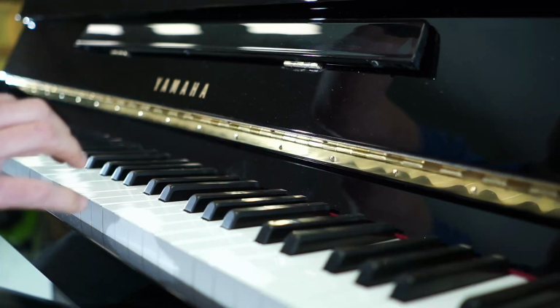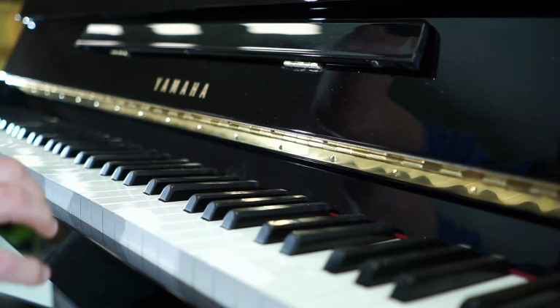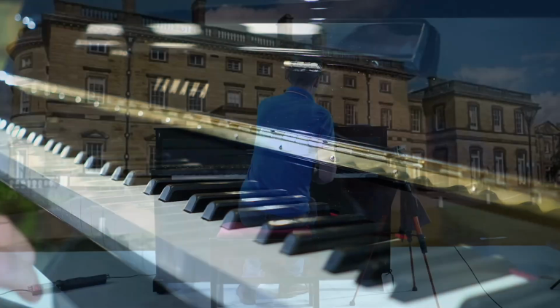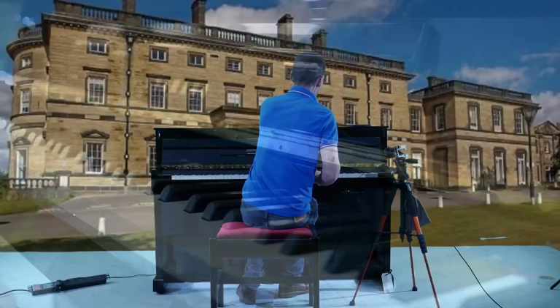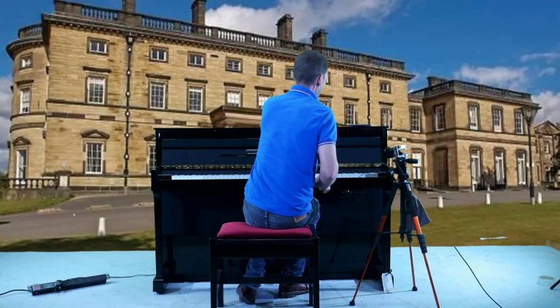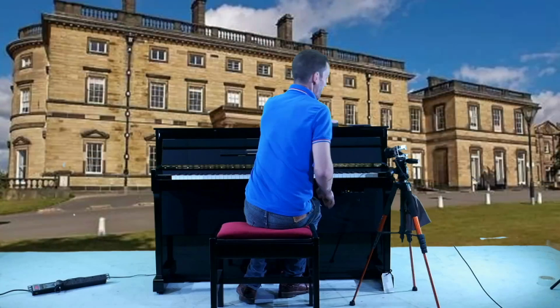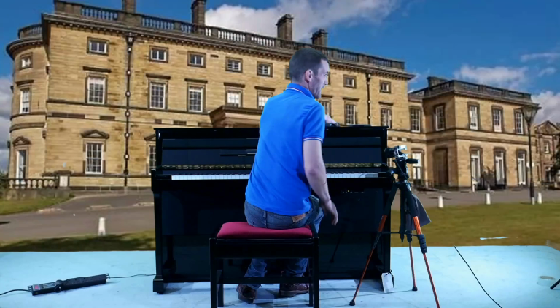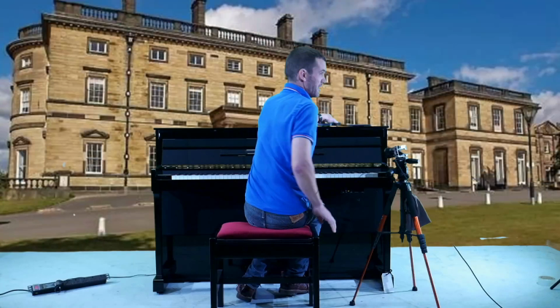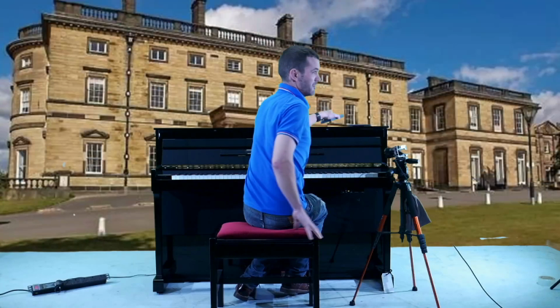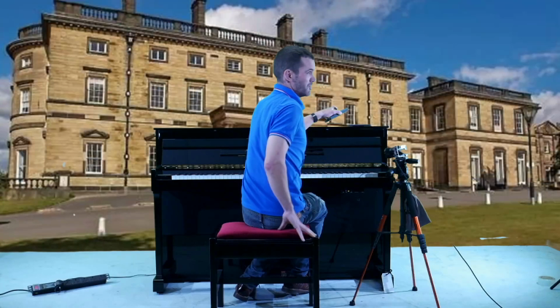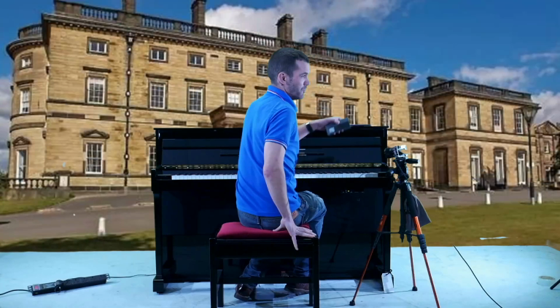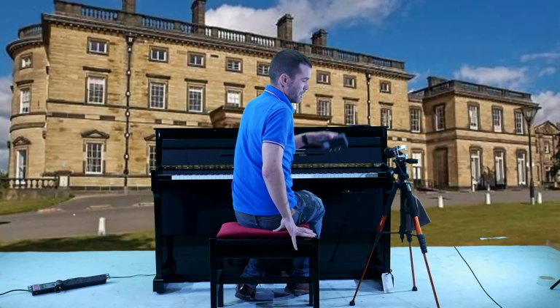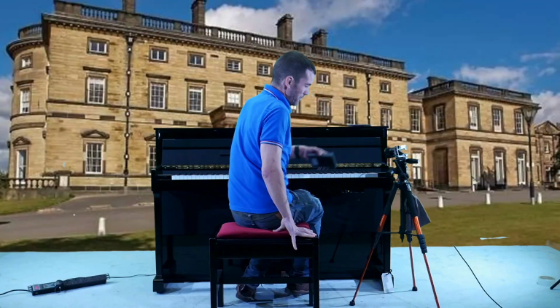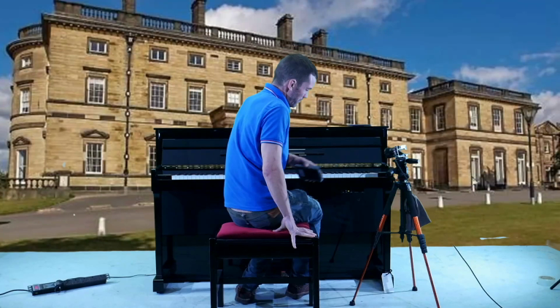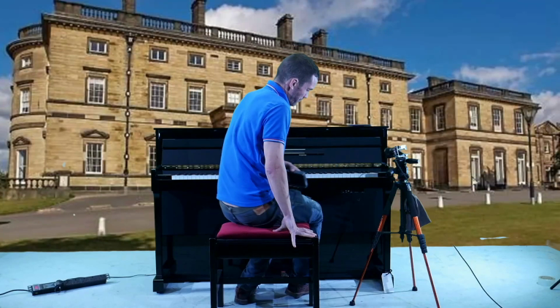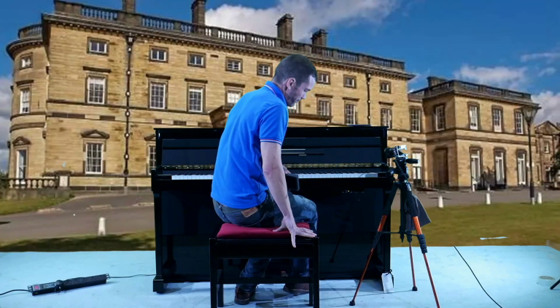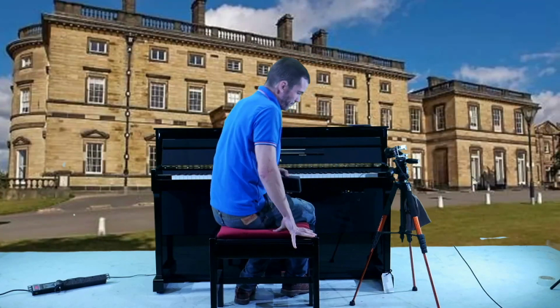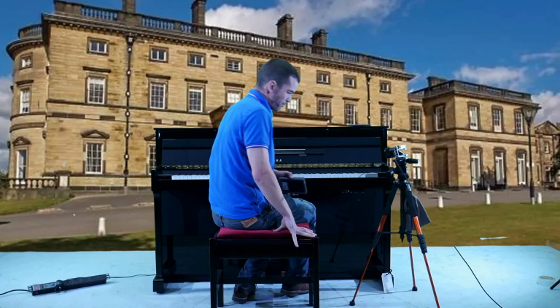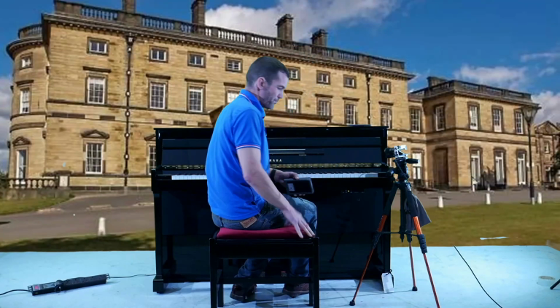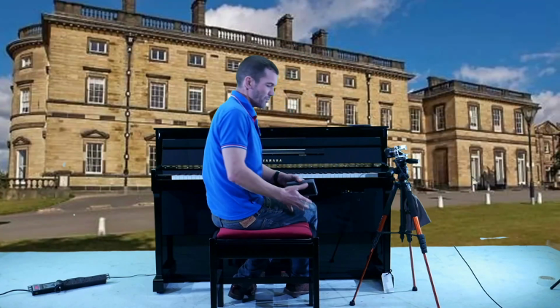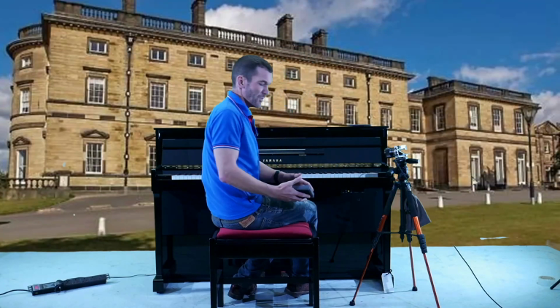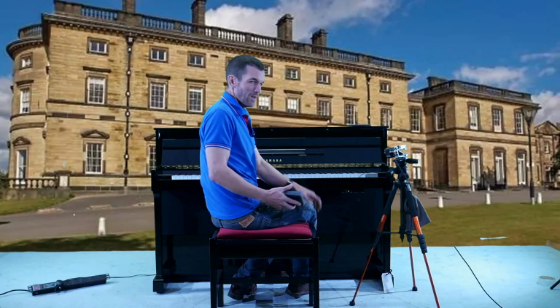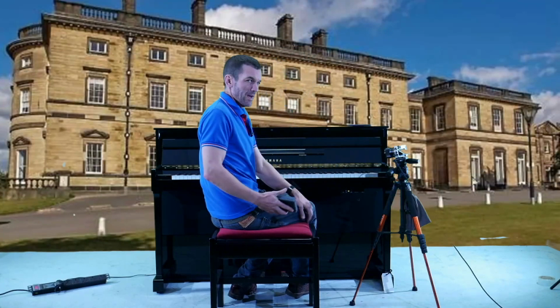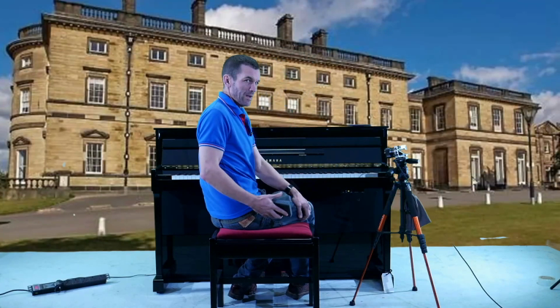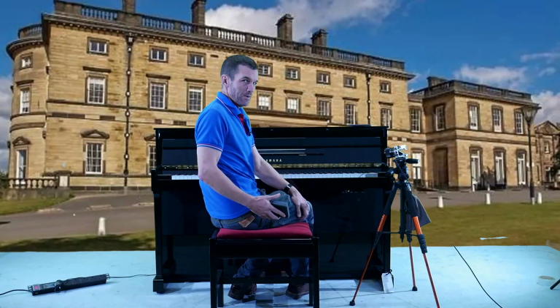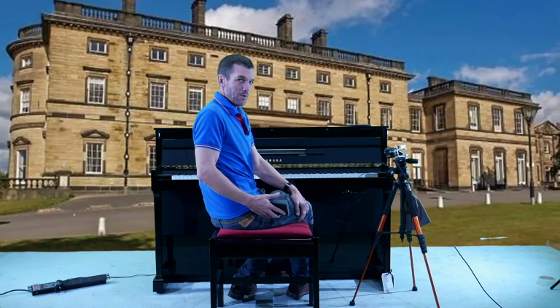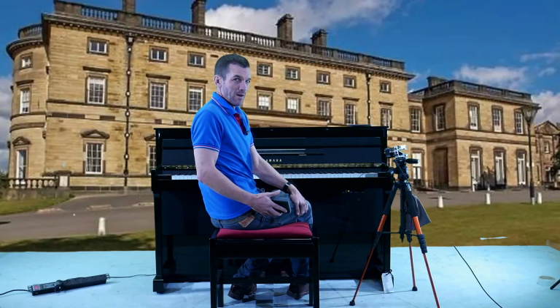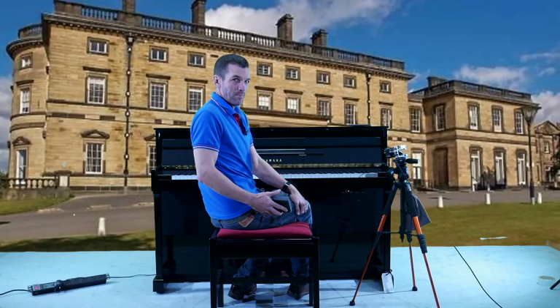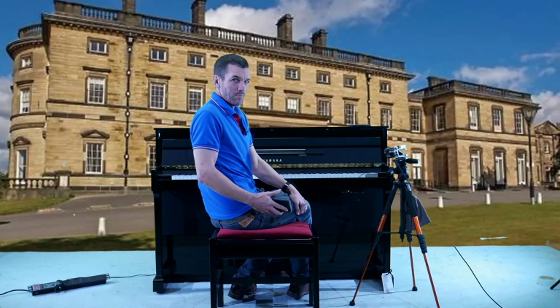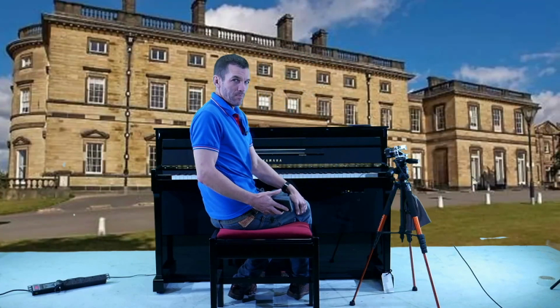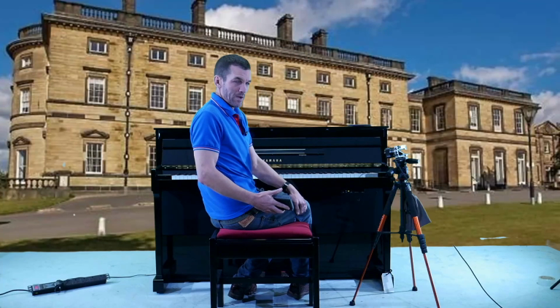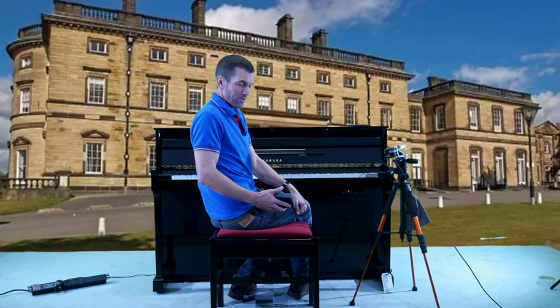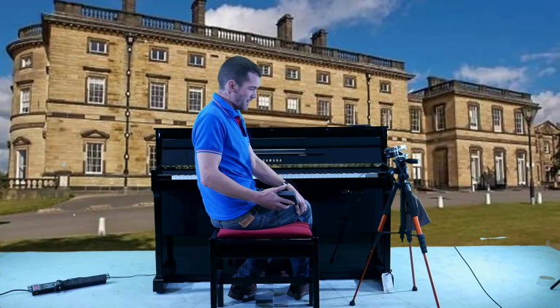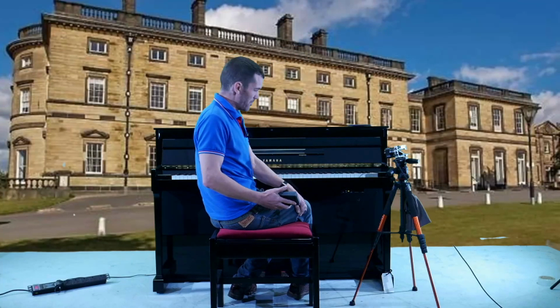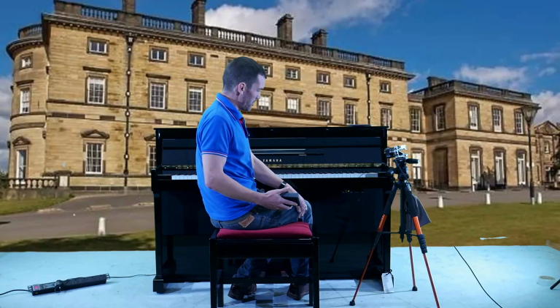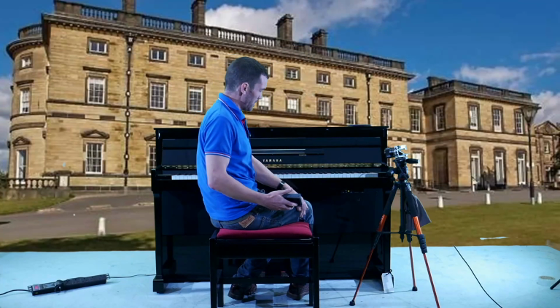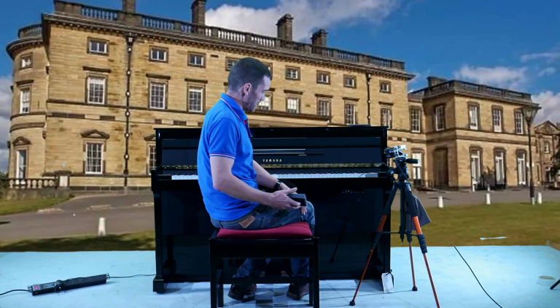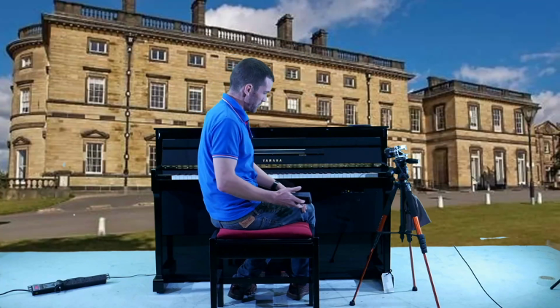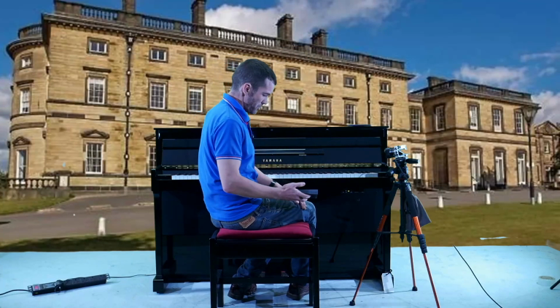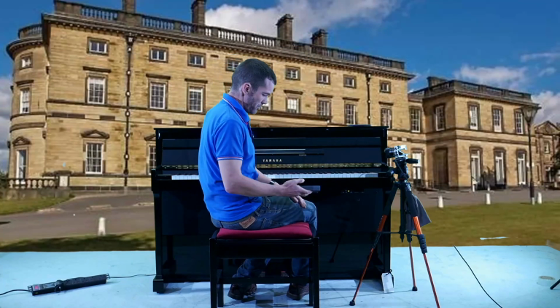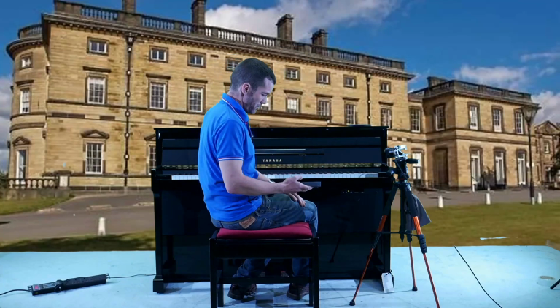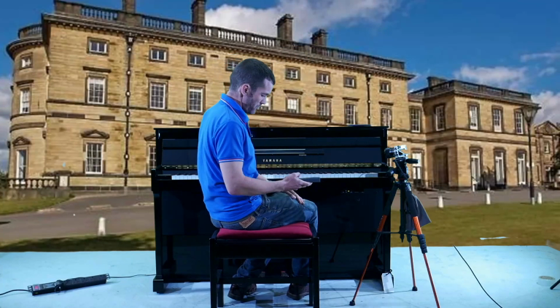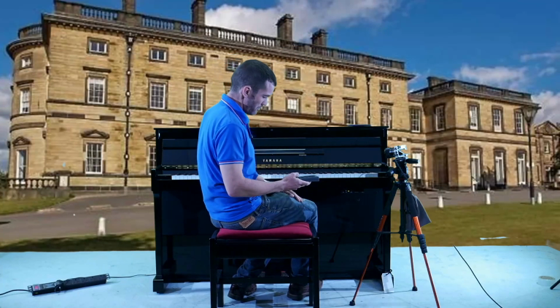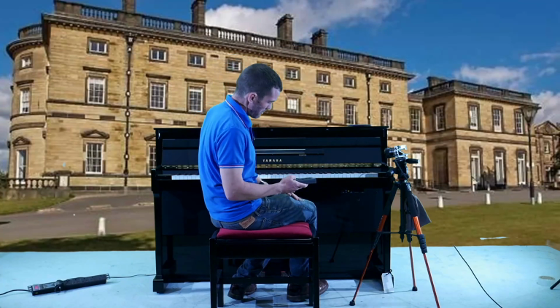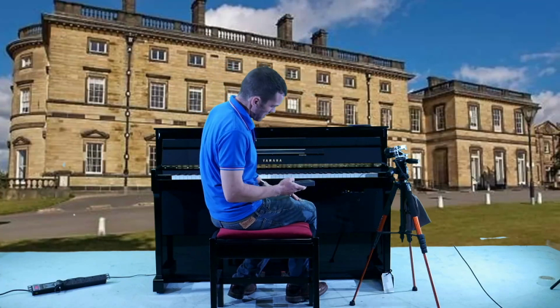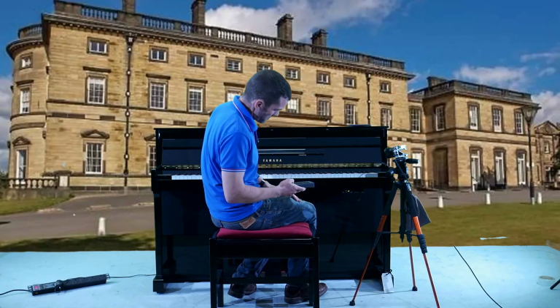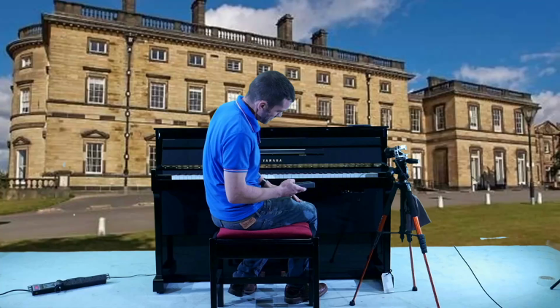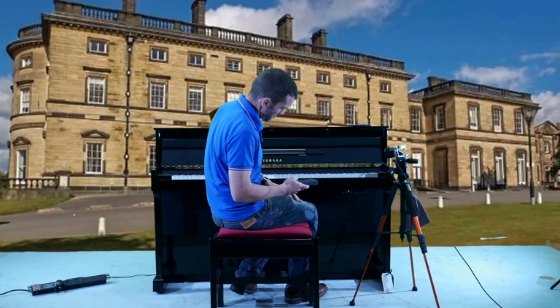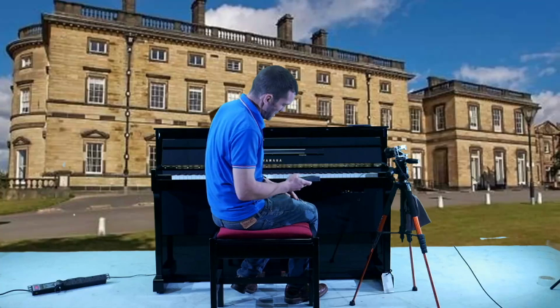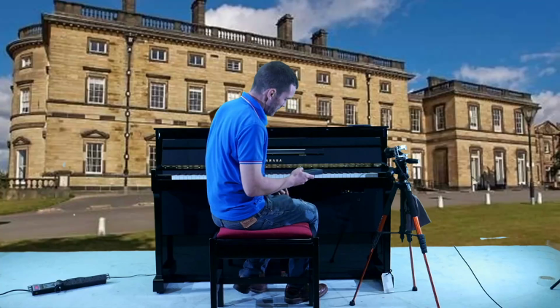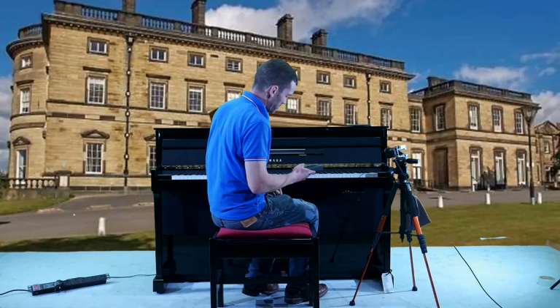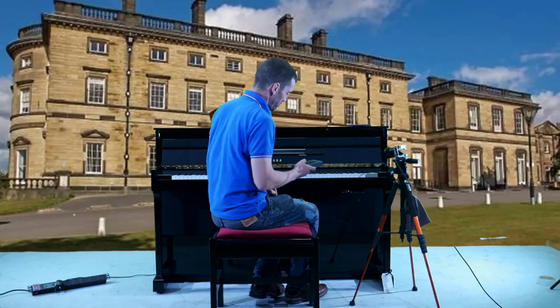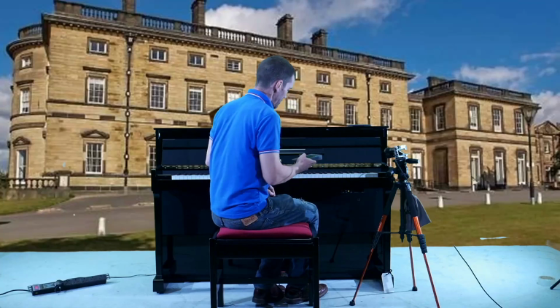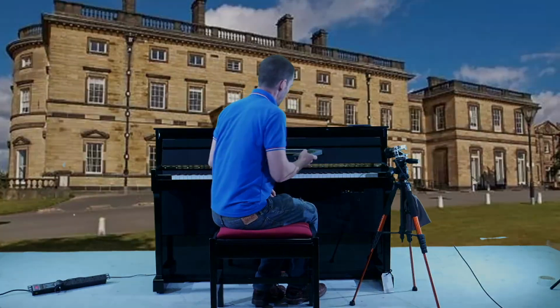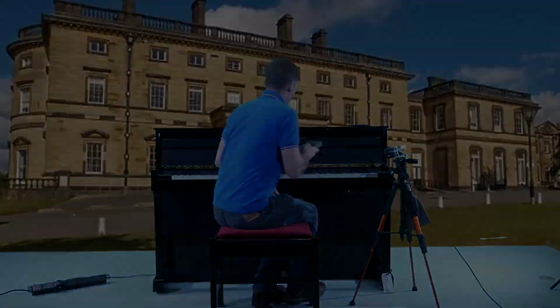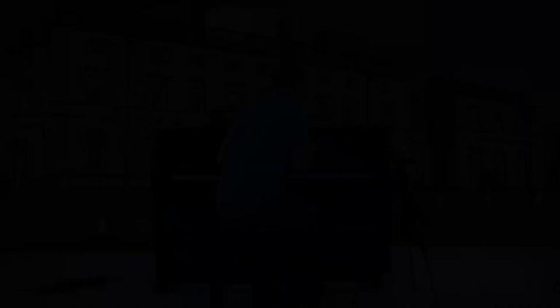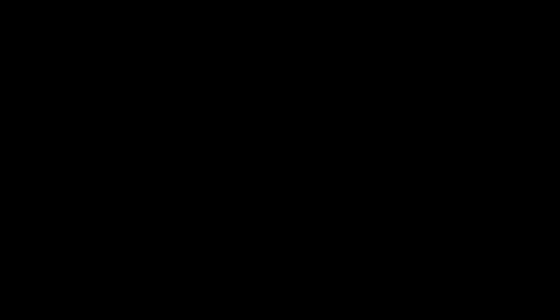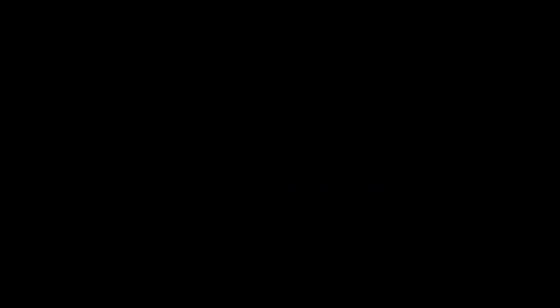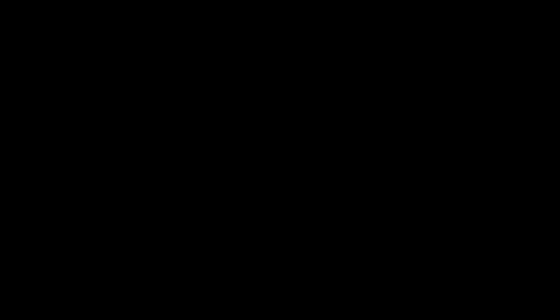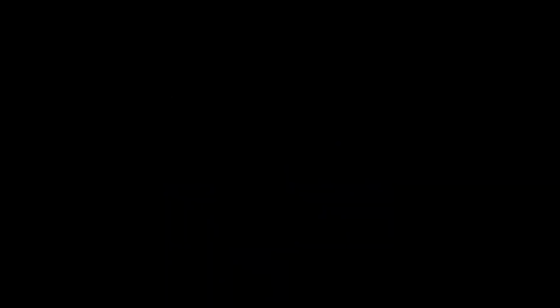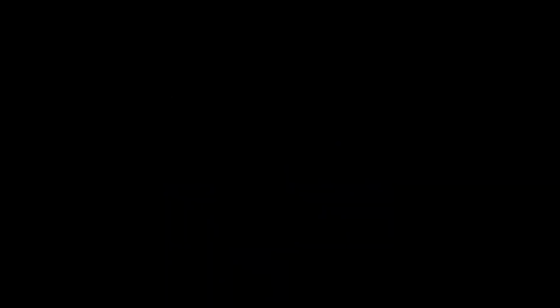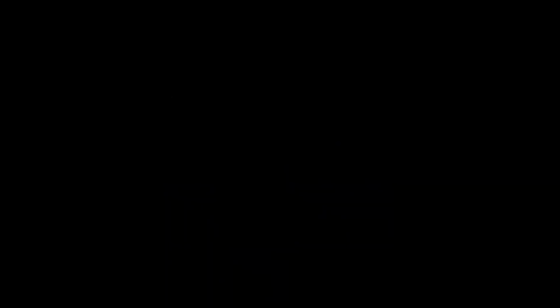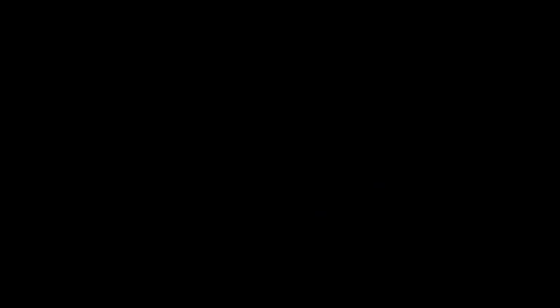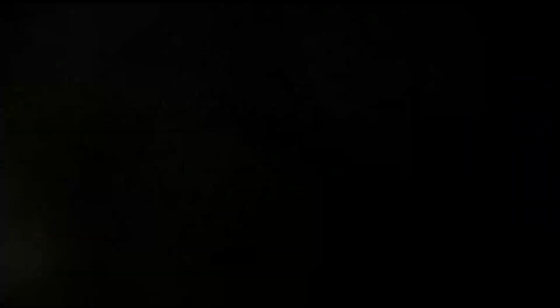Anyway that's enough waffle. I'll now grab my other camera and show you around the piano to show you what features it has.